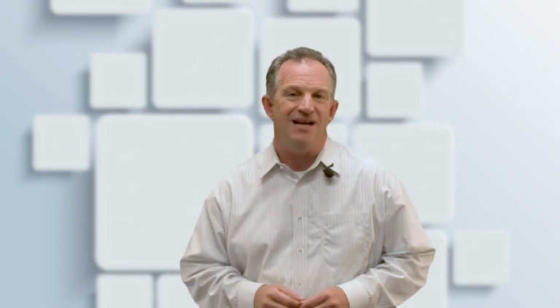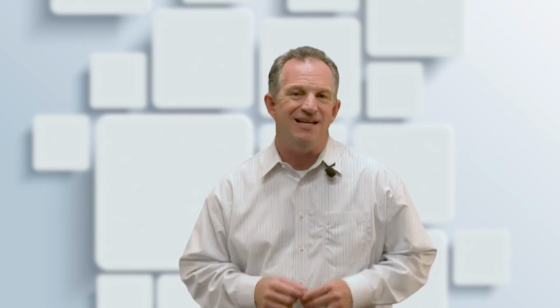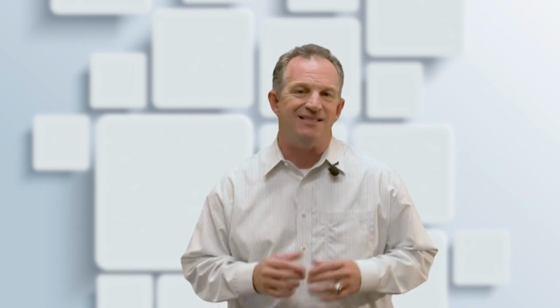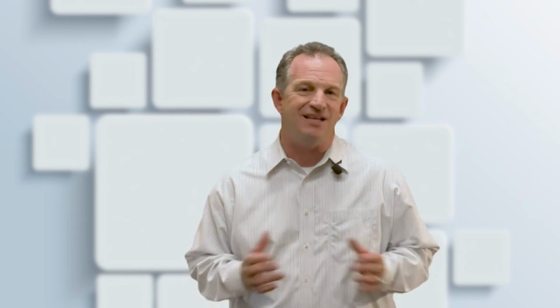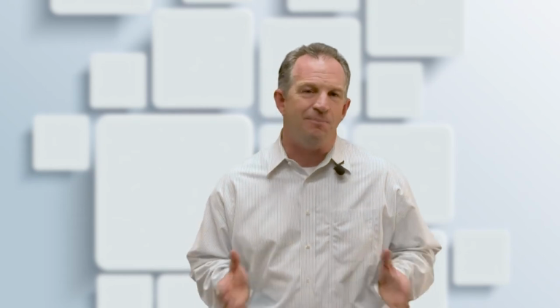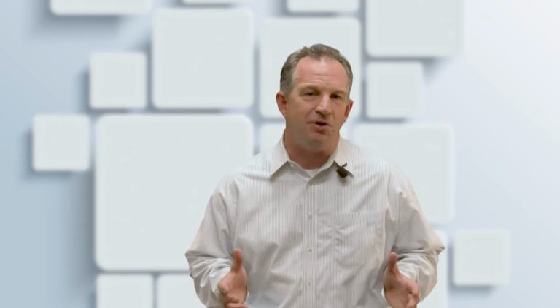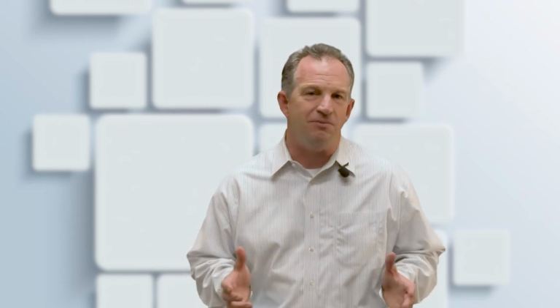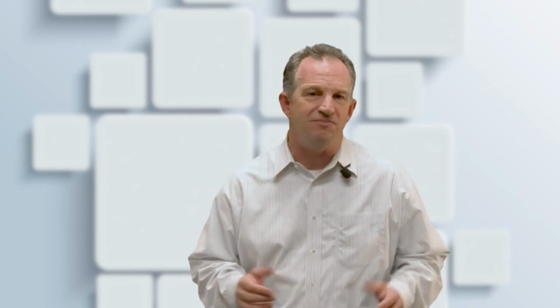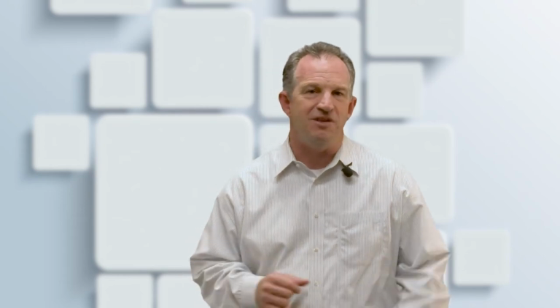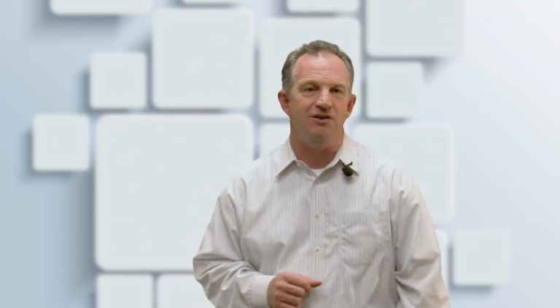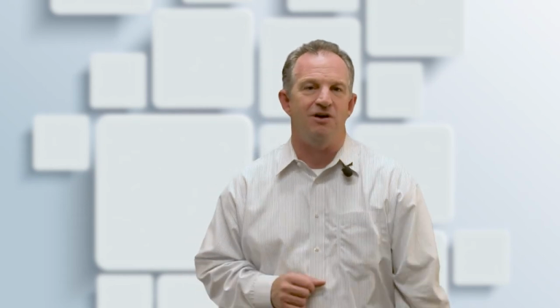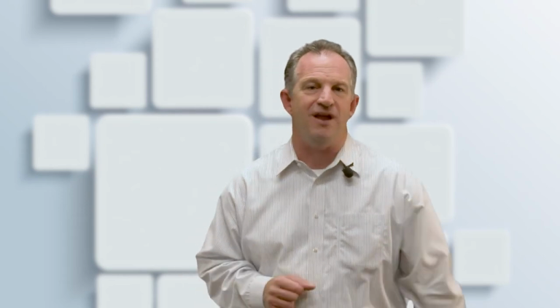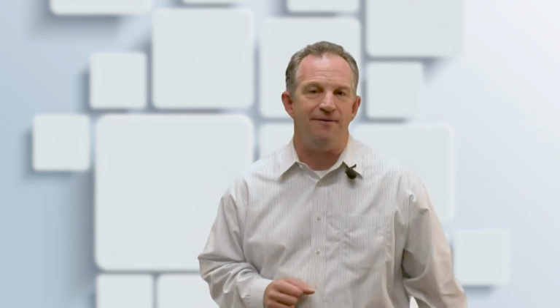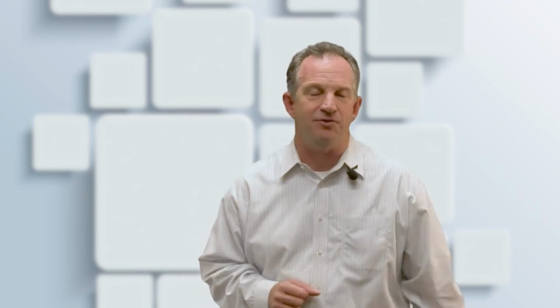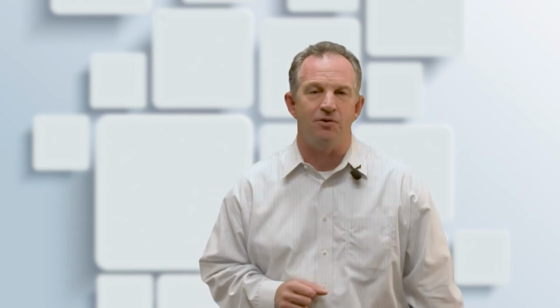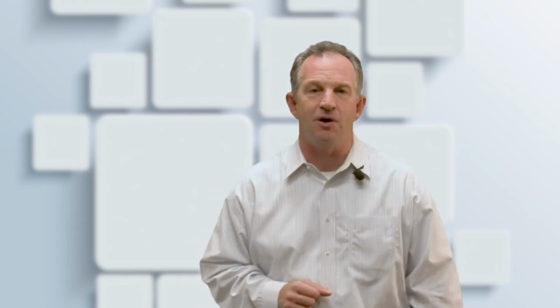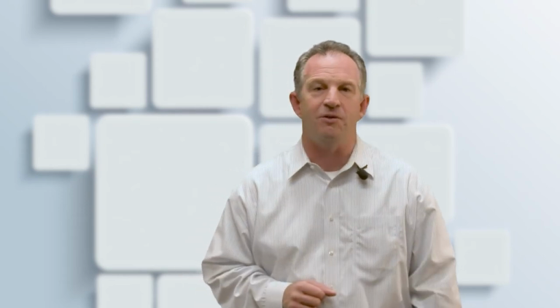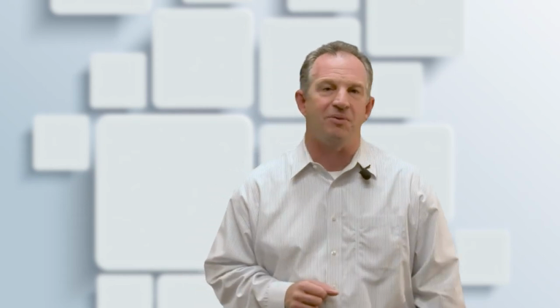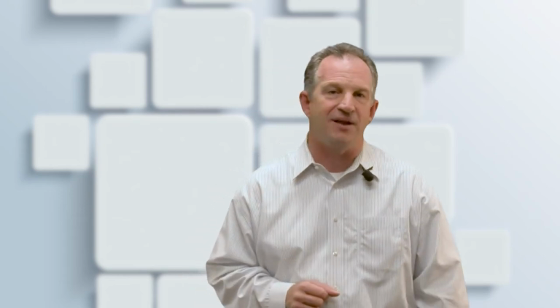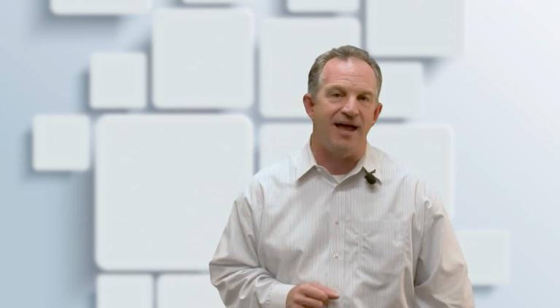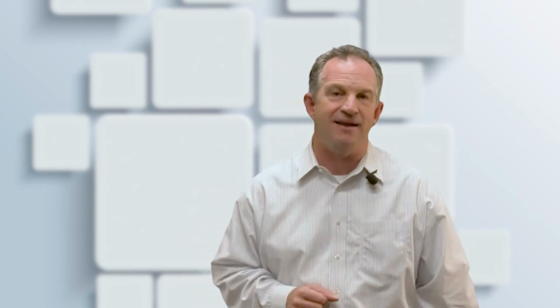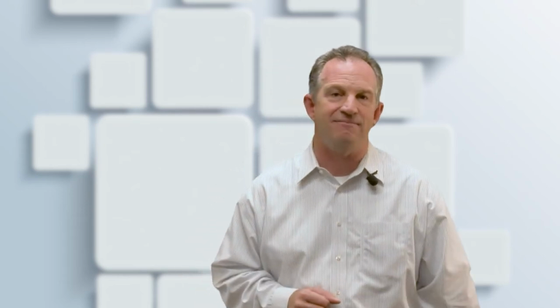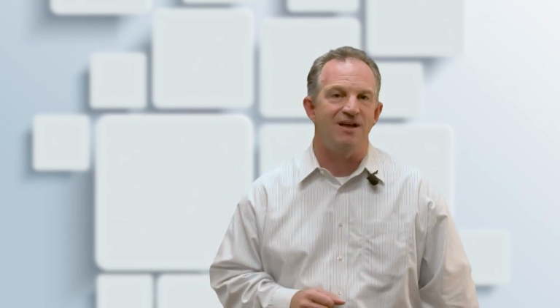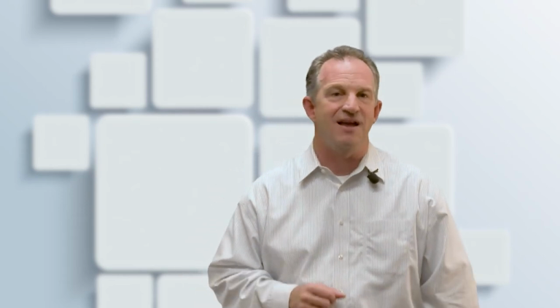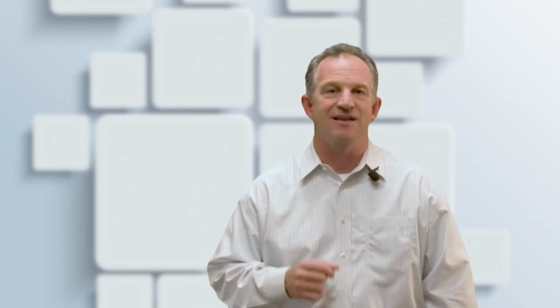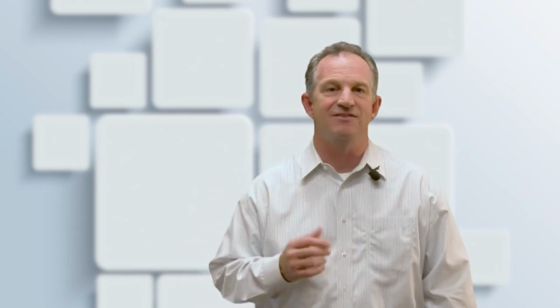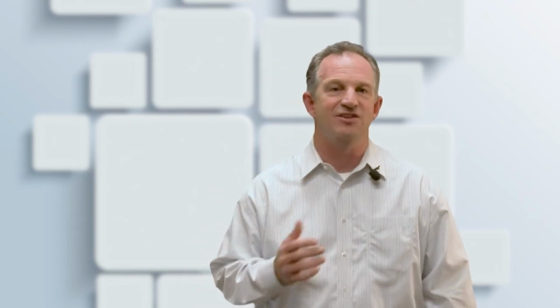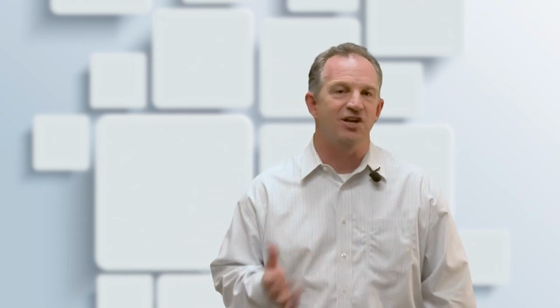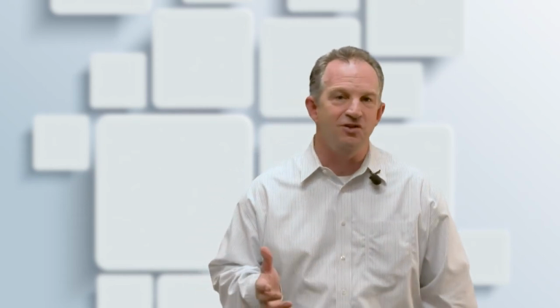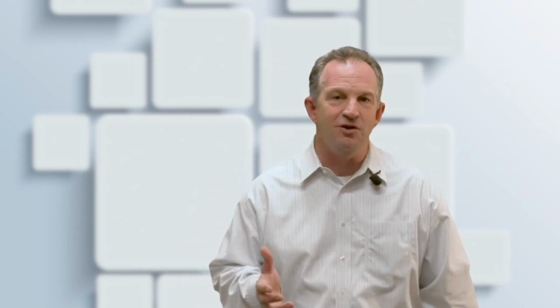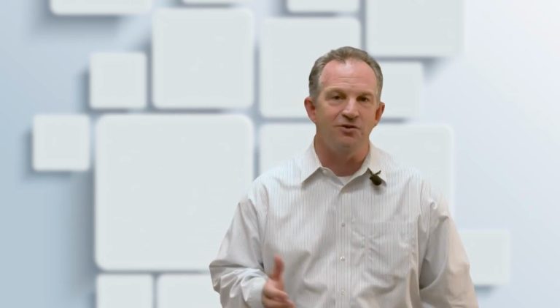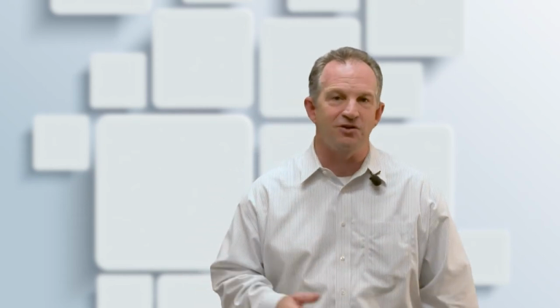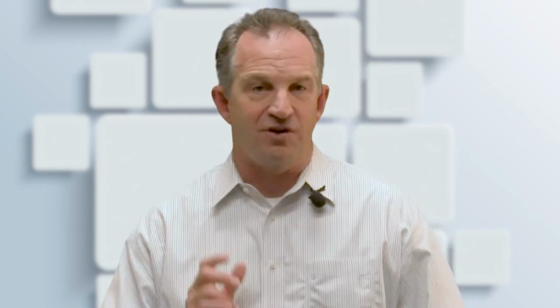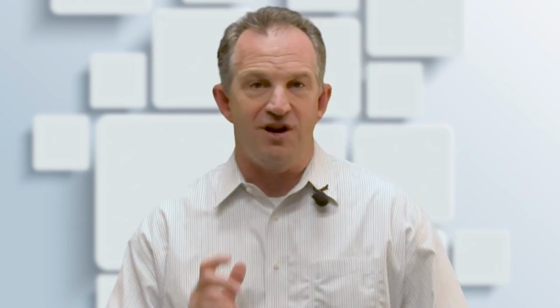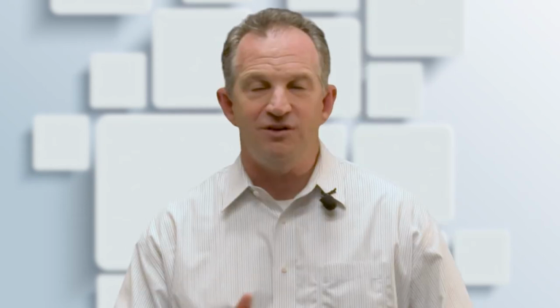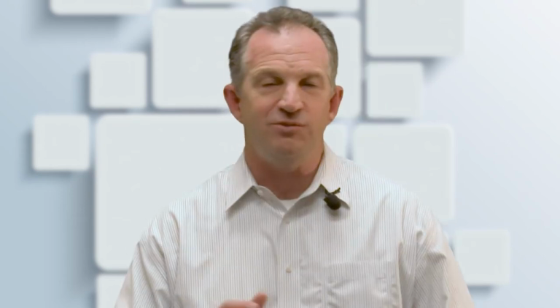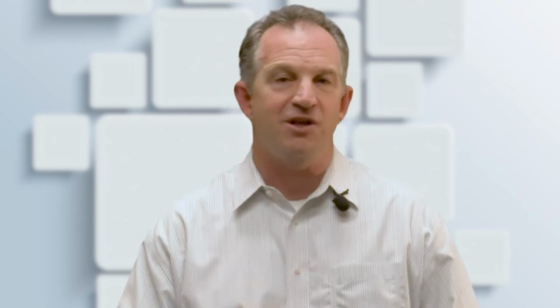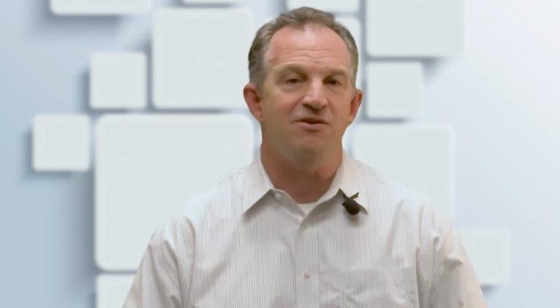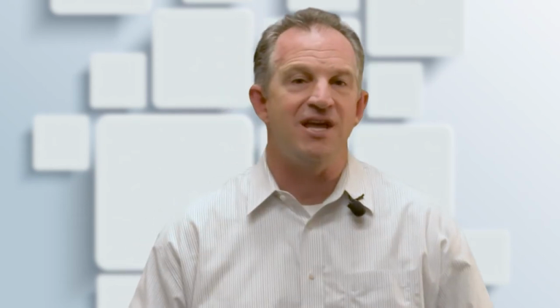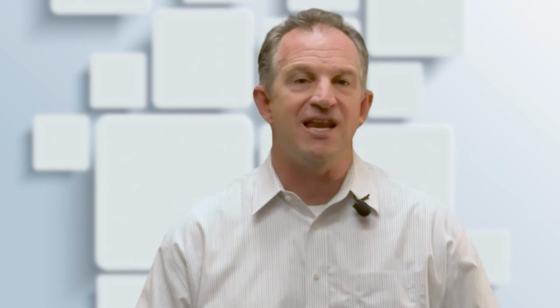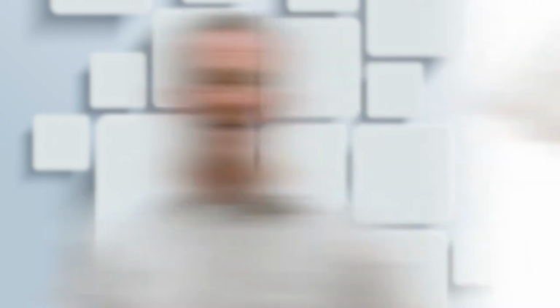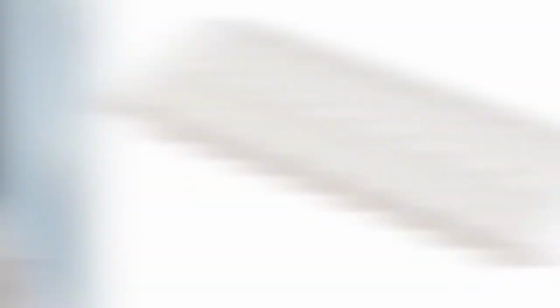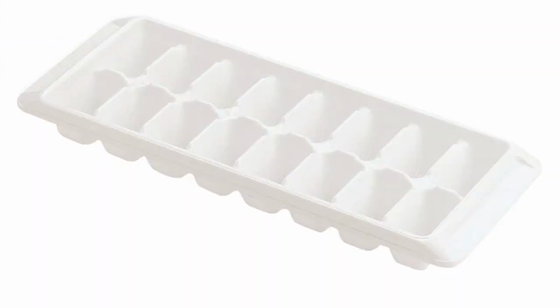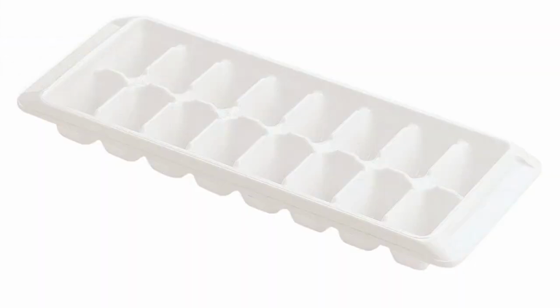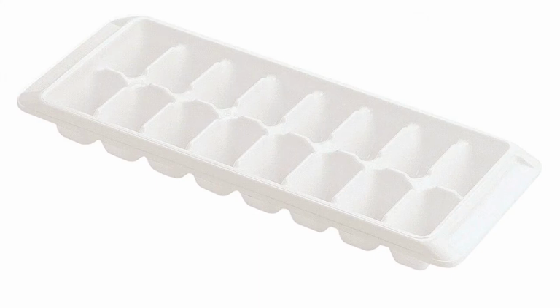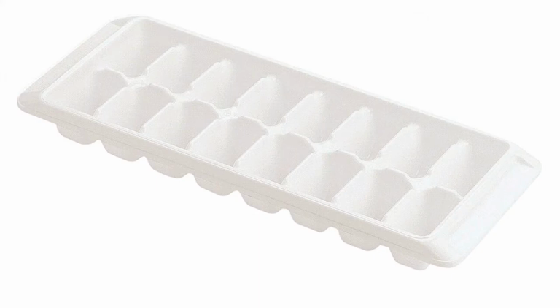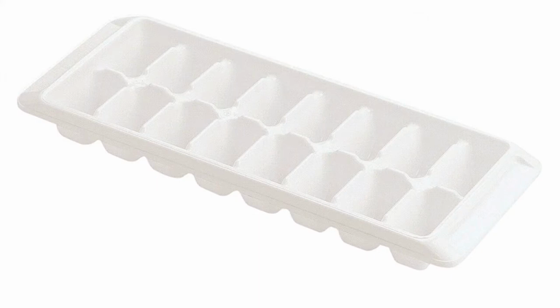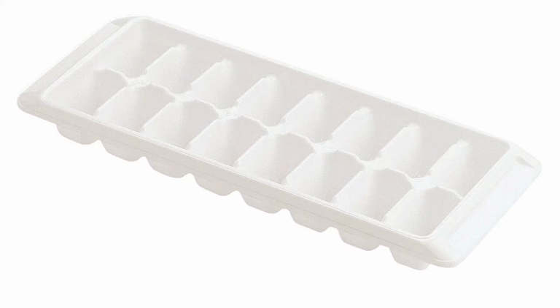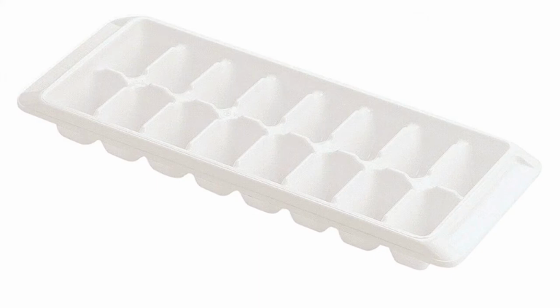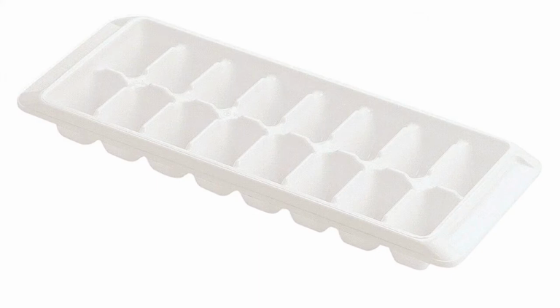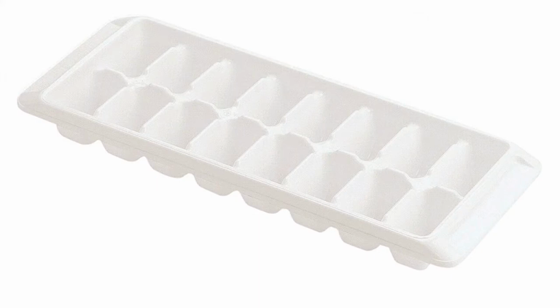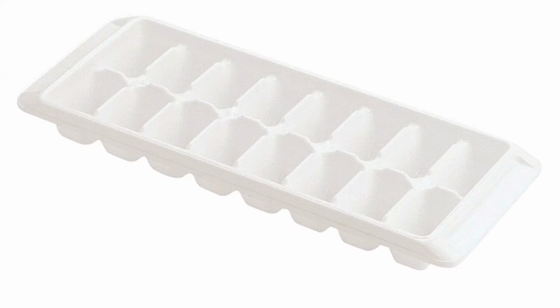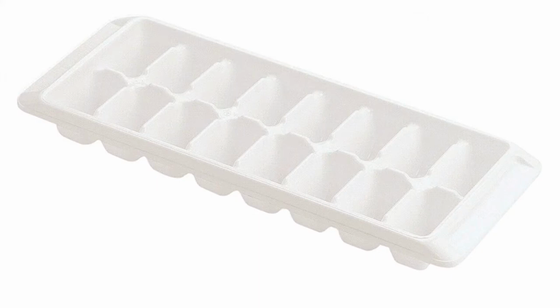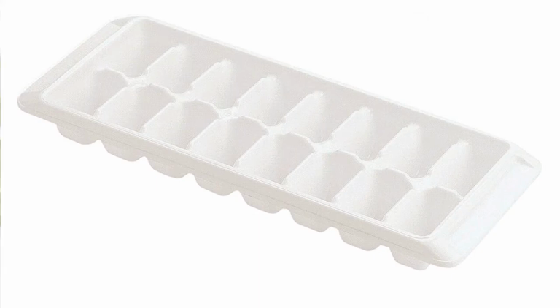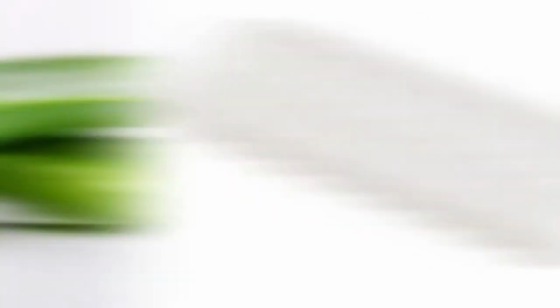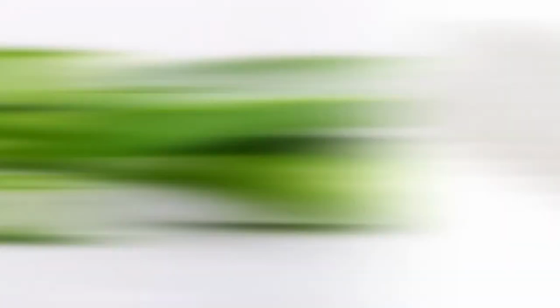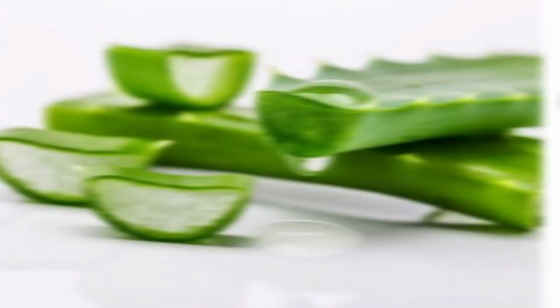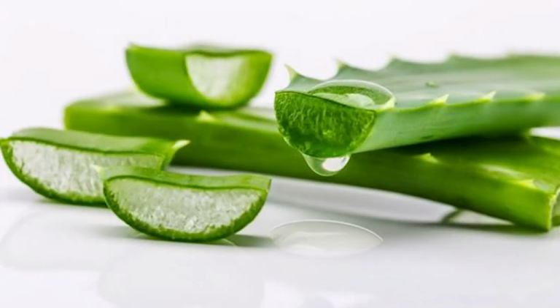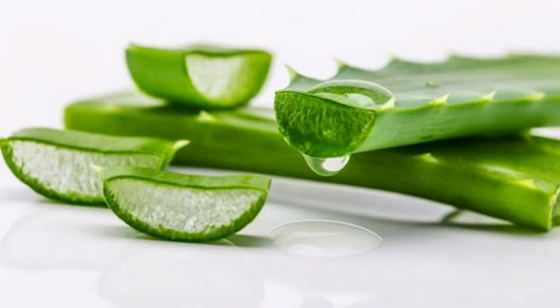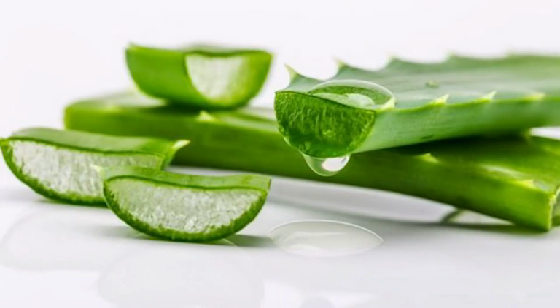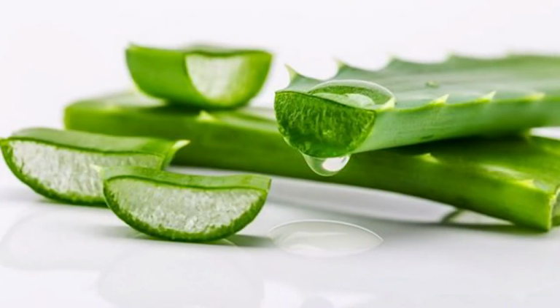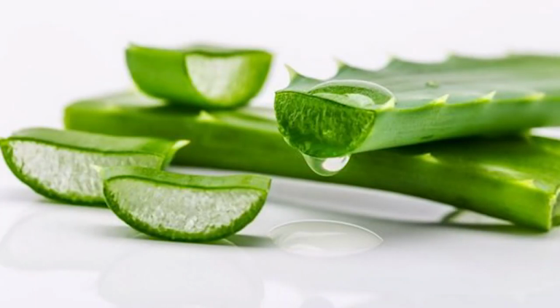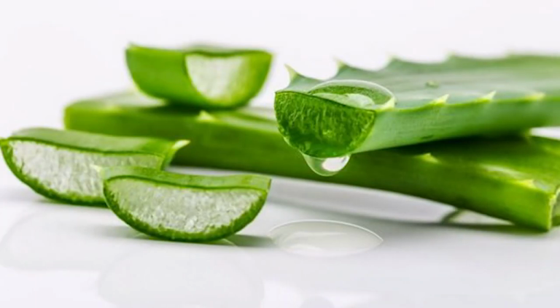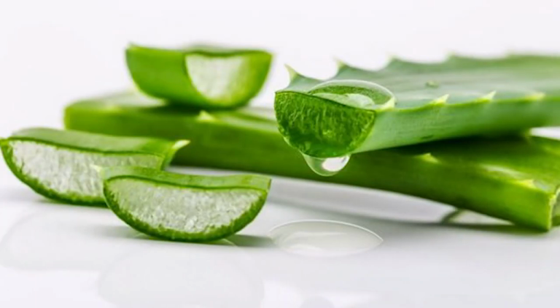It's simple — you don't have to grow the plant. Here's what you need: an ice cube tray and aloe vera gel.